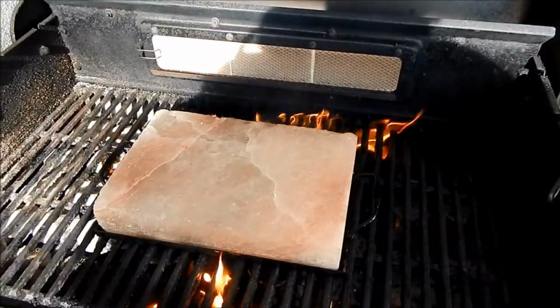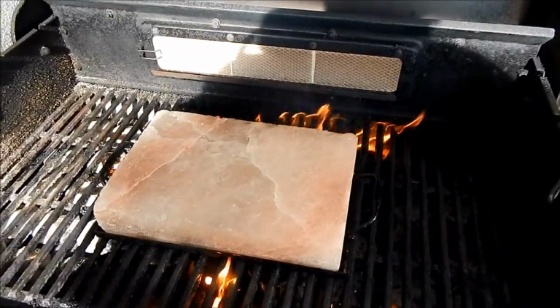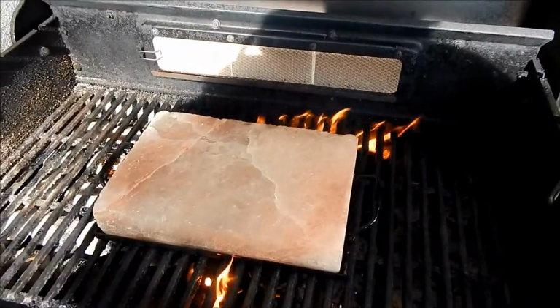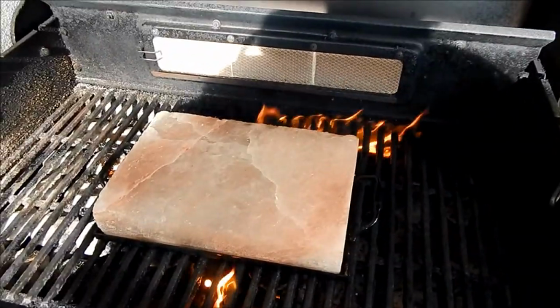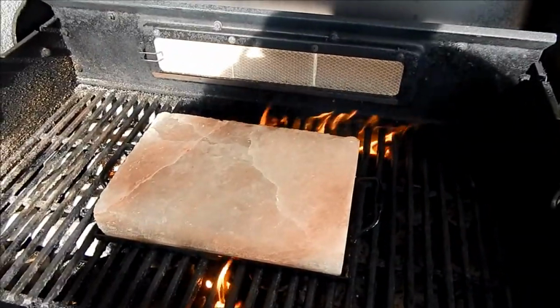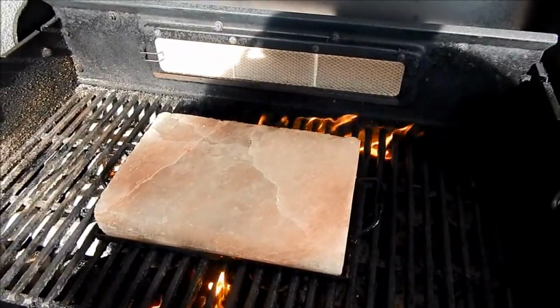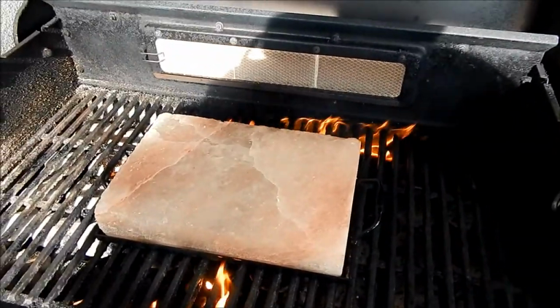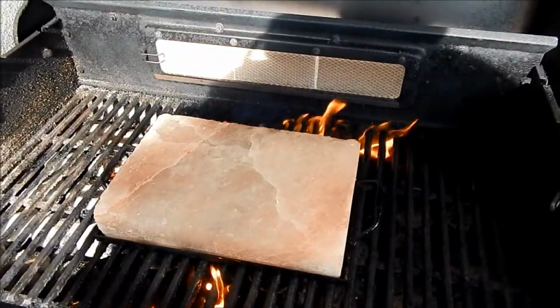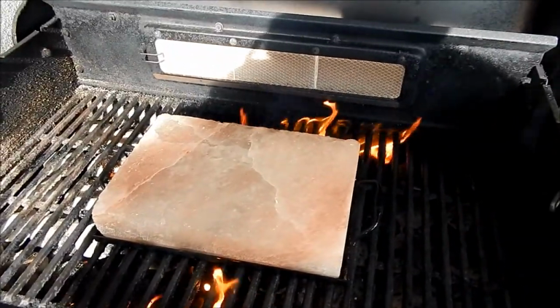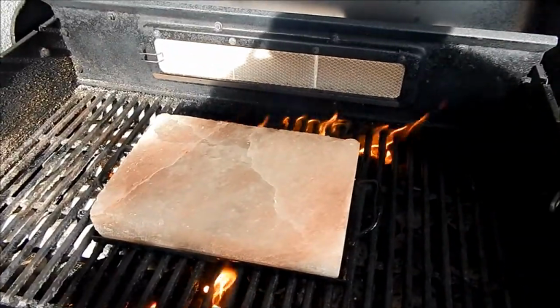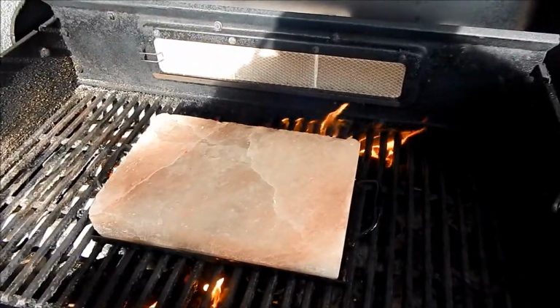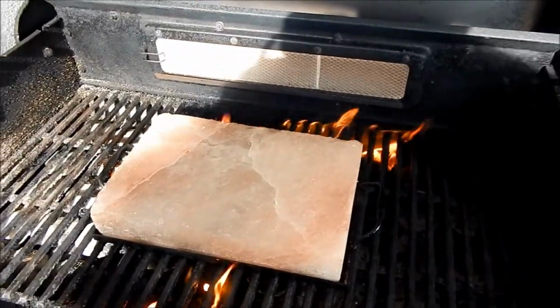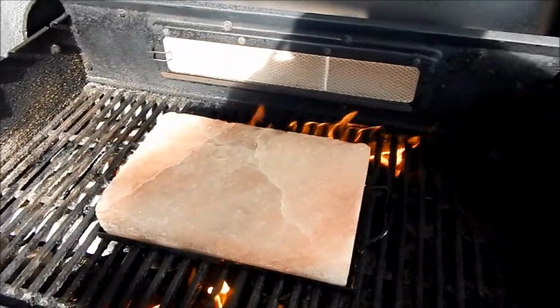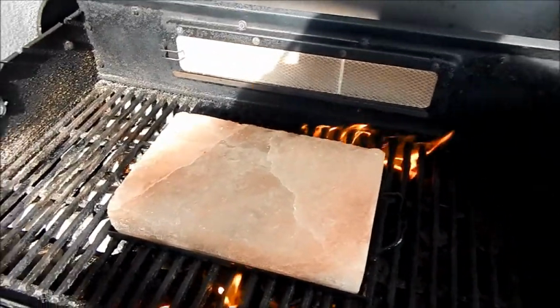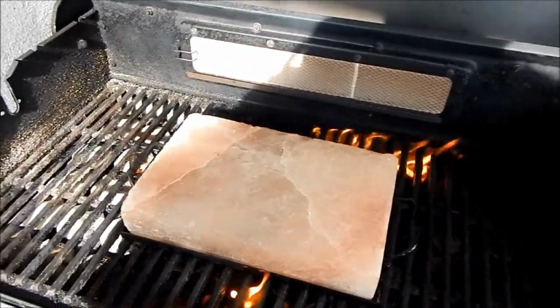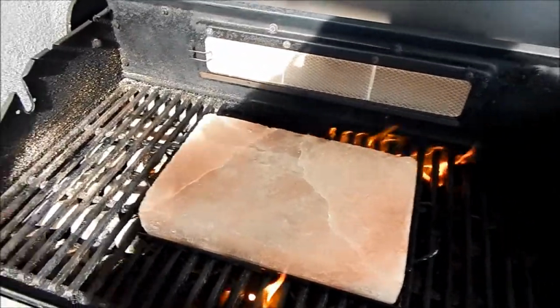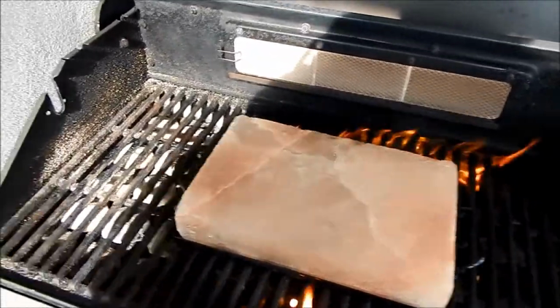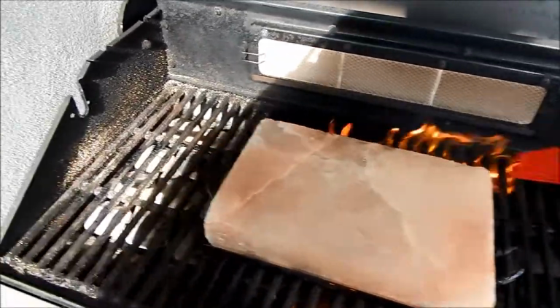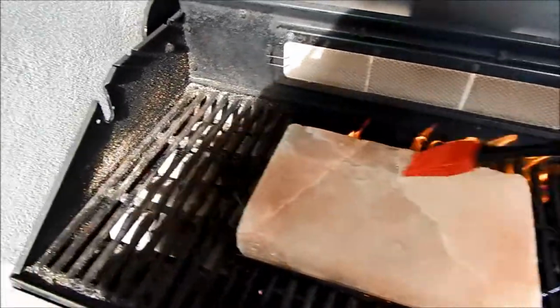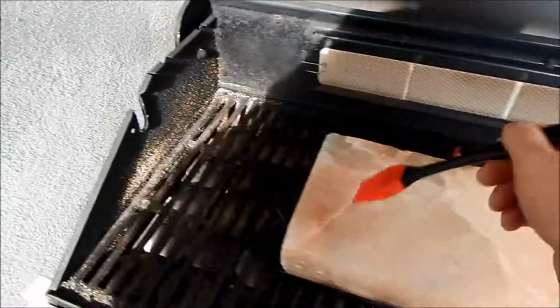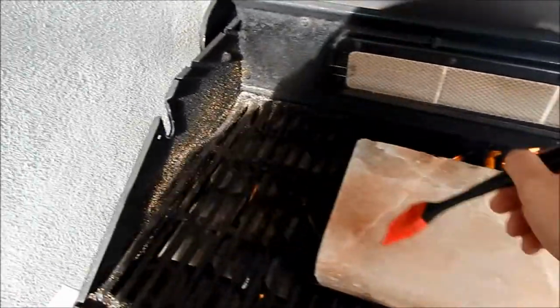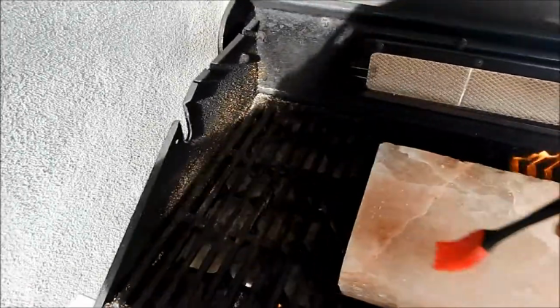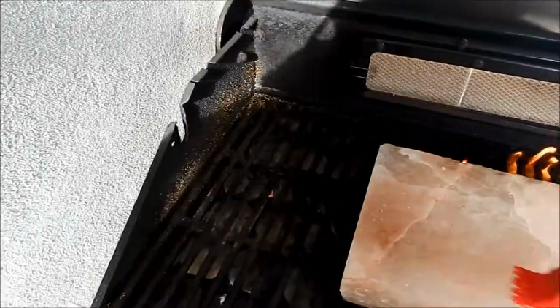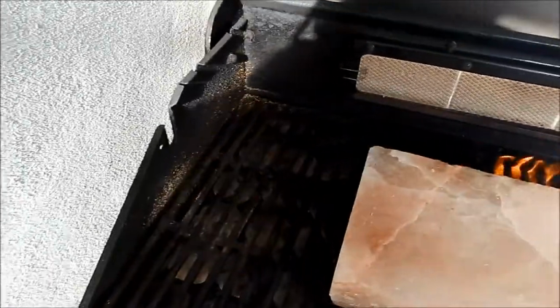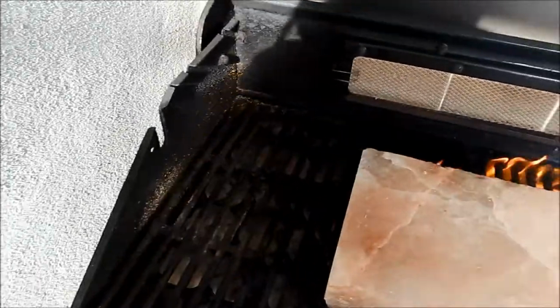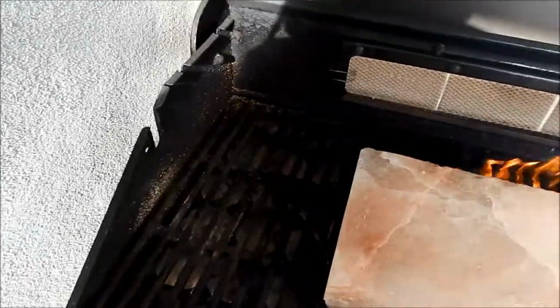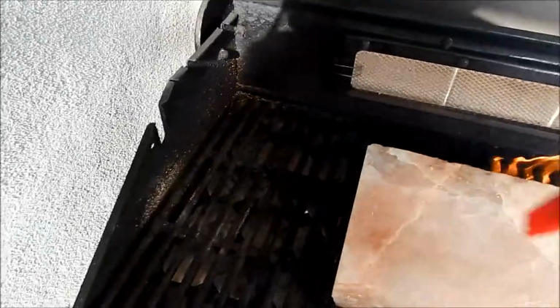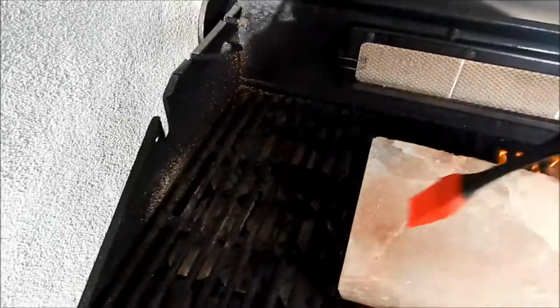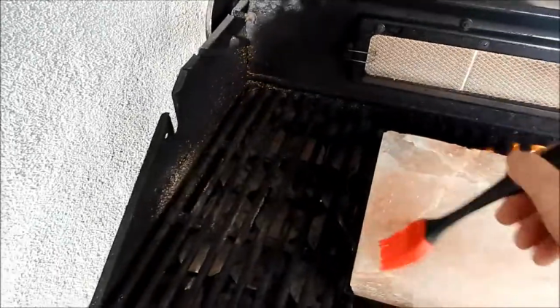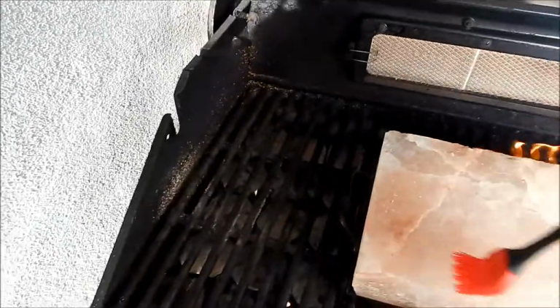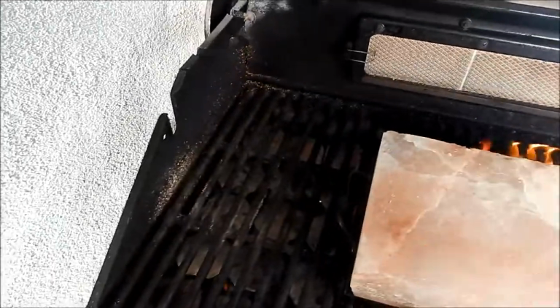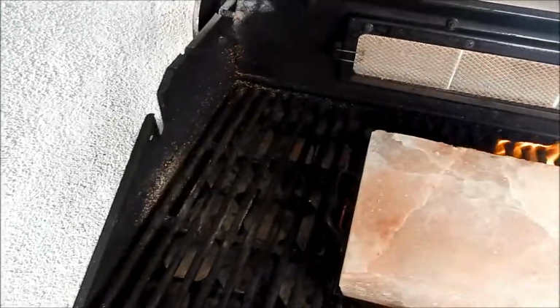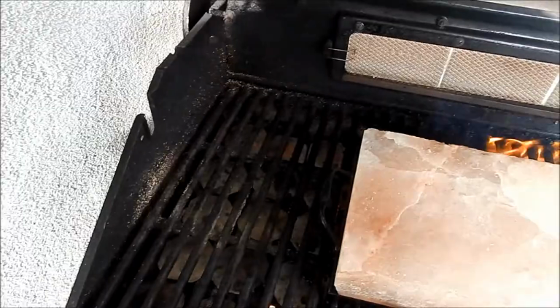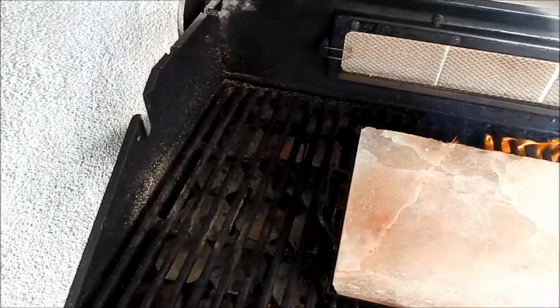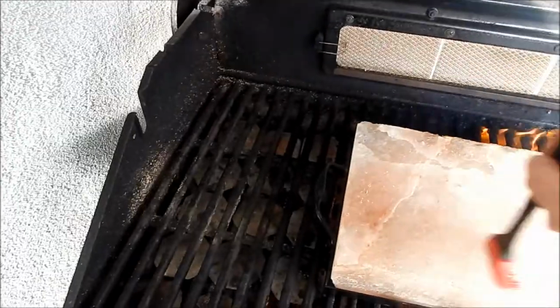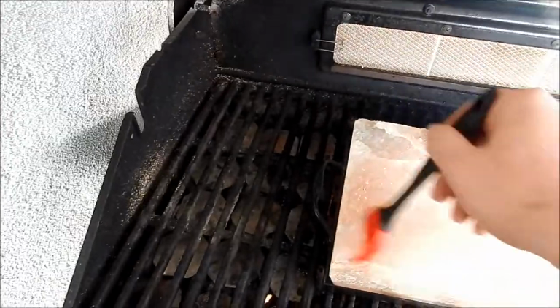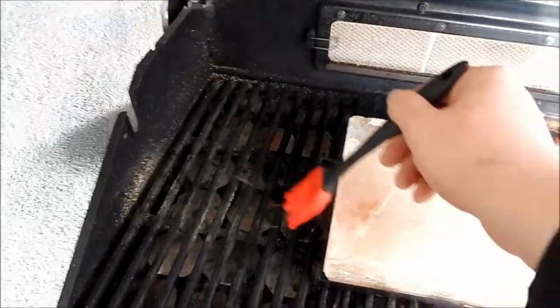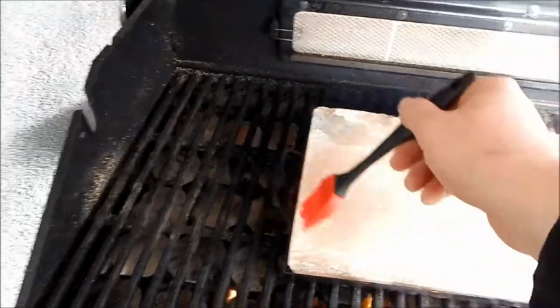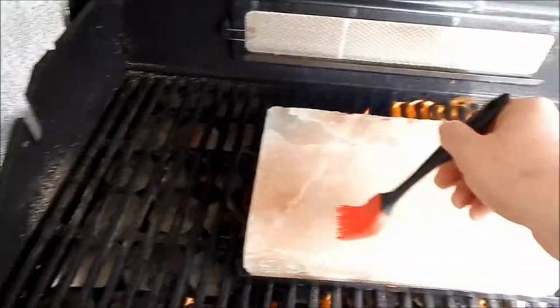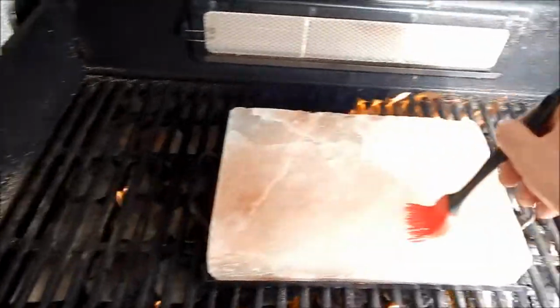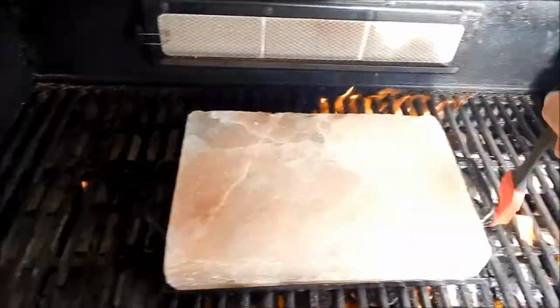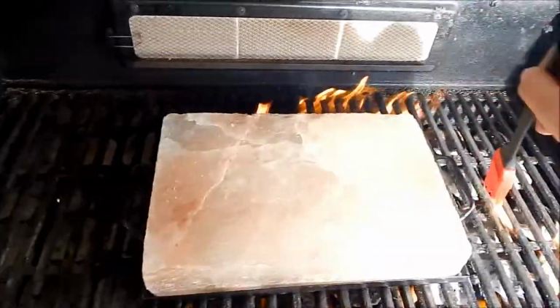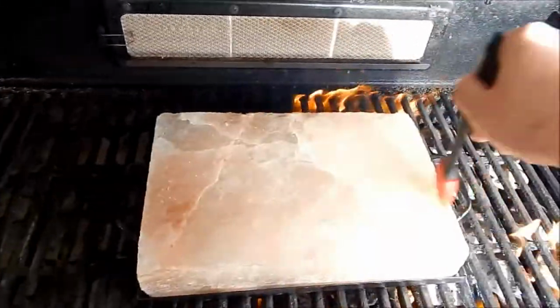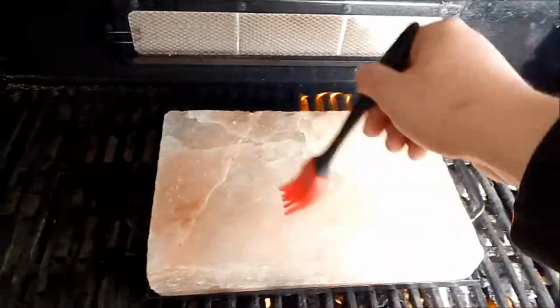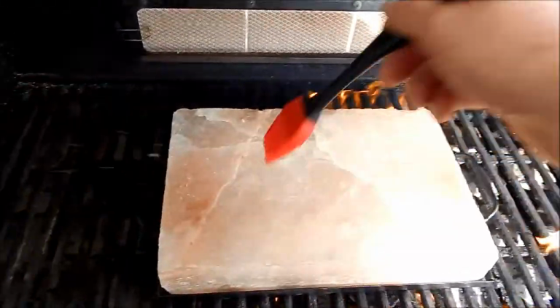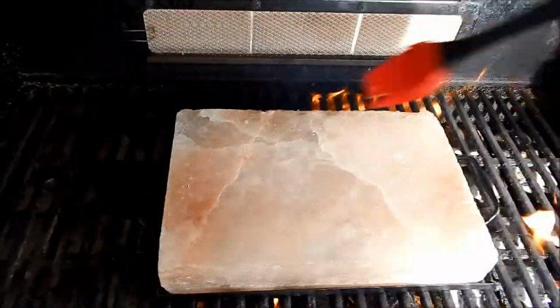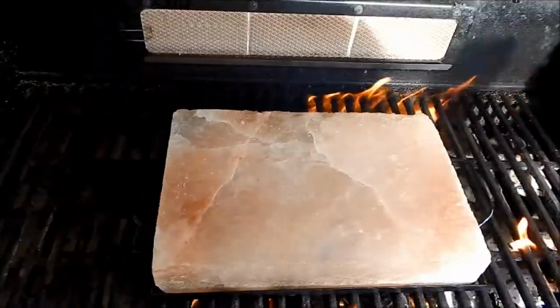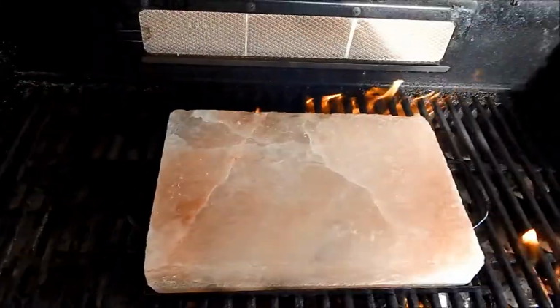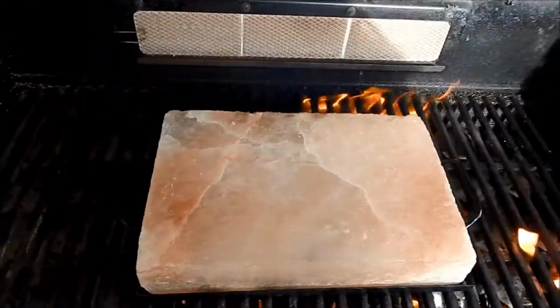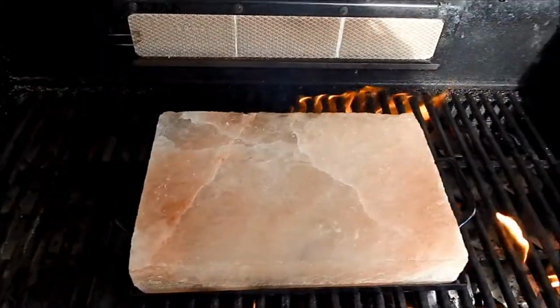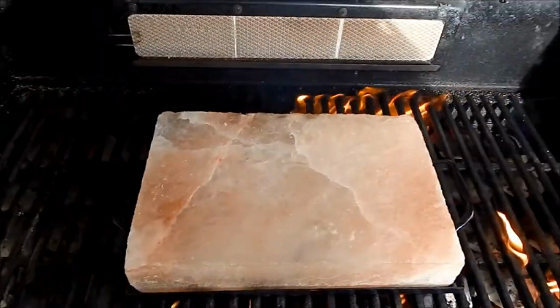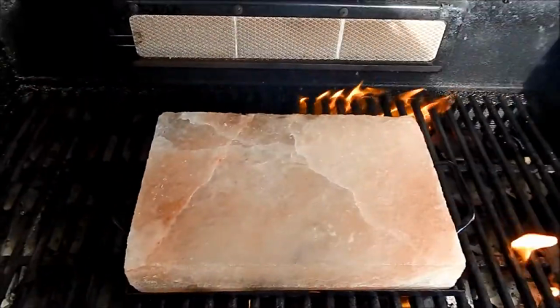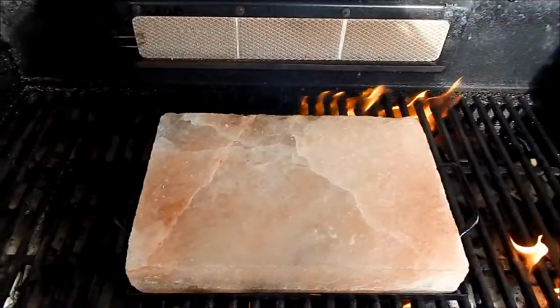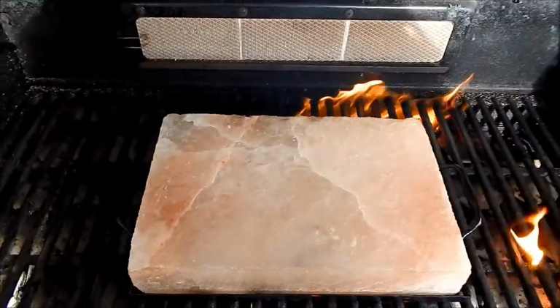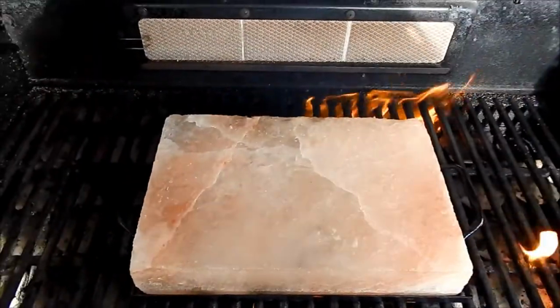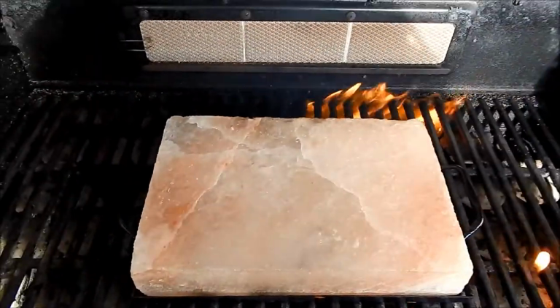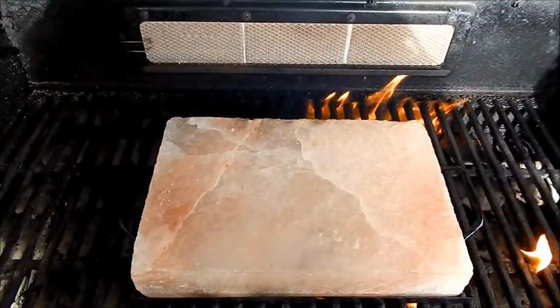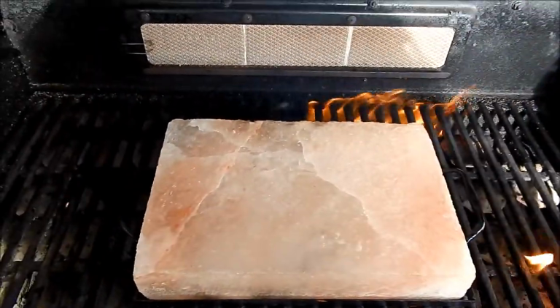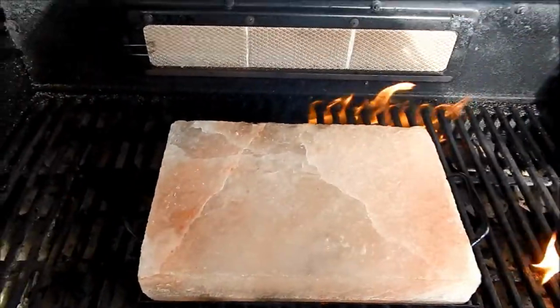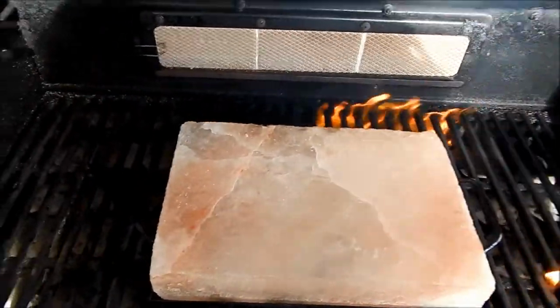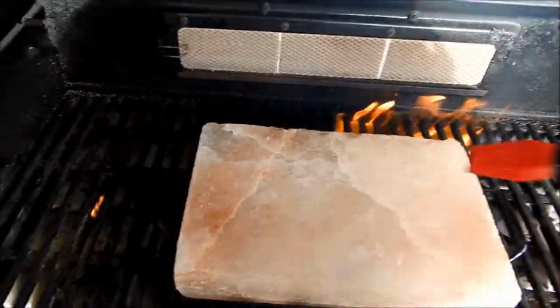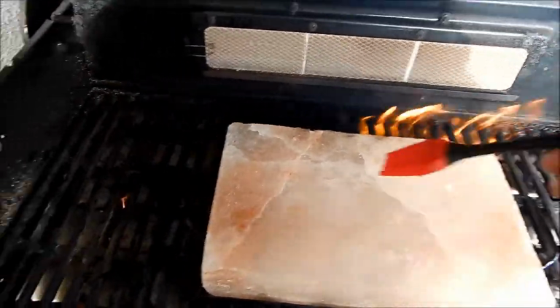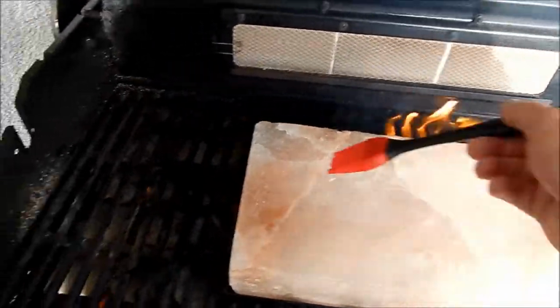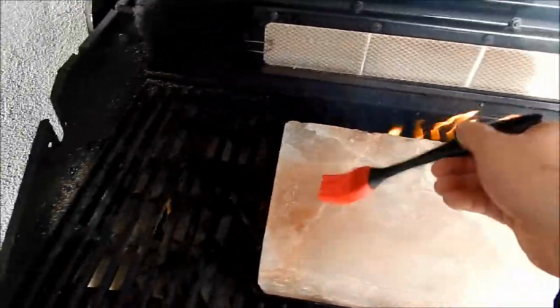First off, I'm going to heat up the salt block. I'm using coconut oil on it.